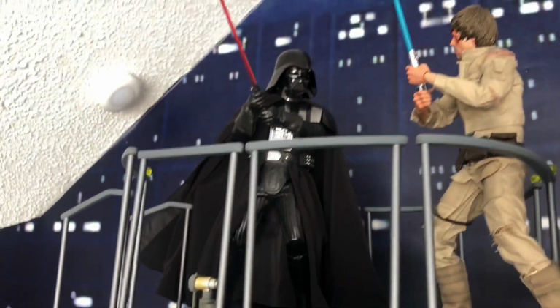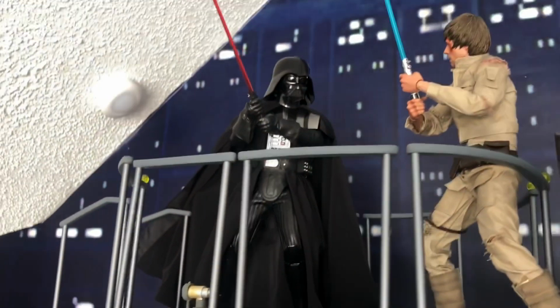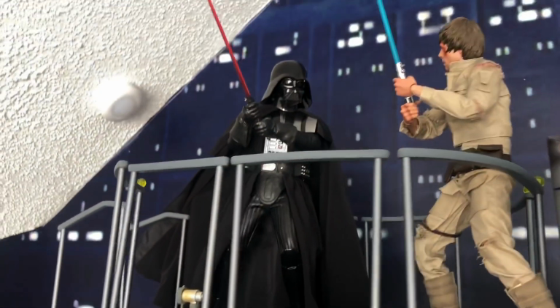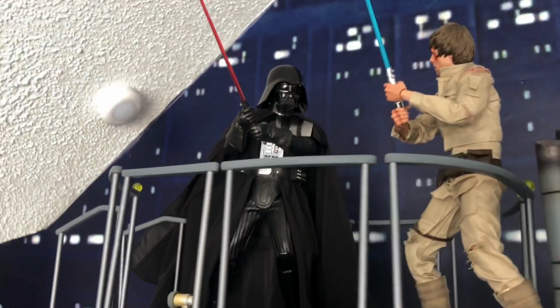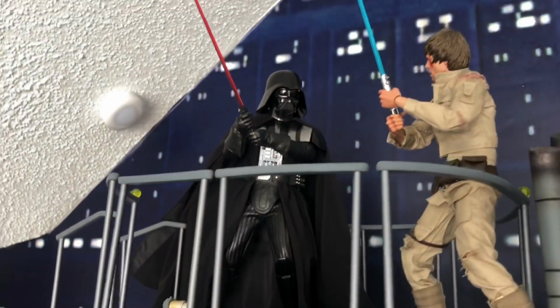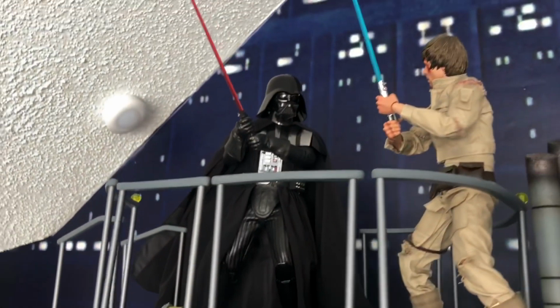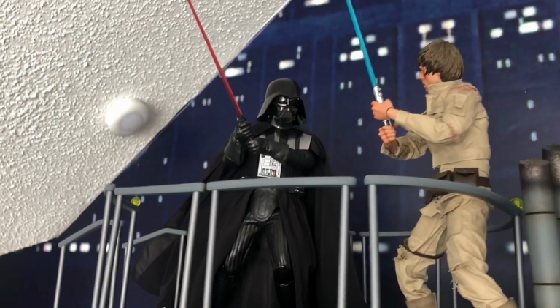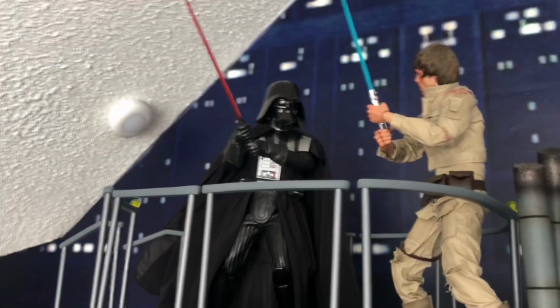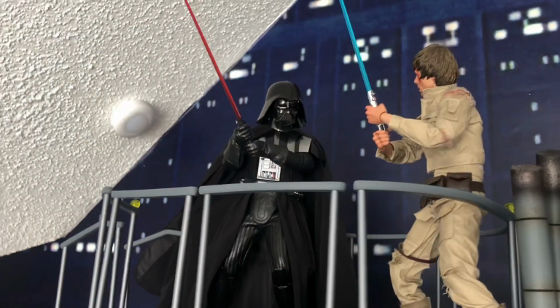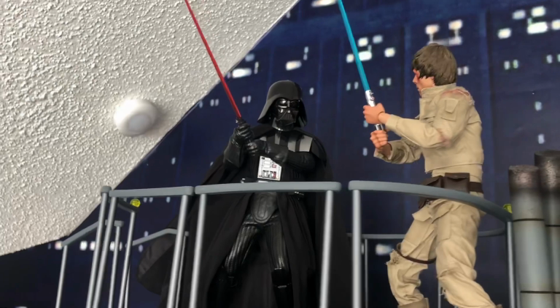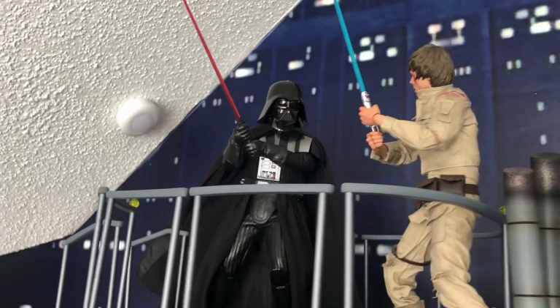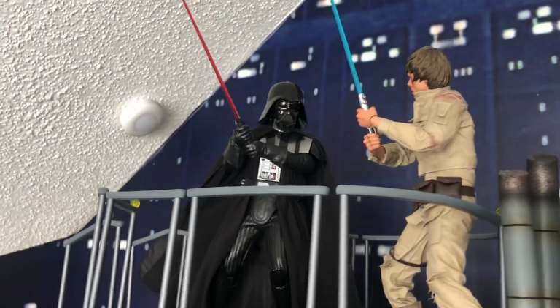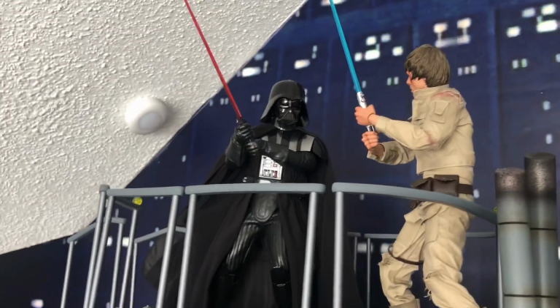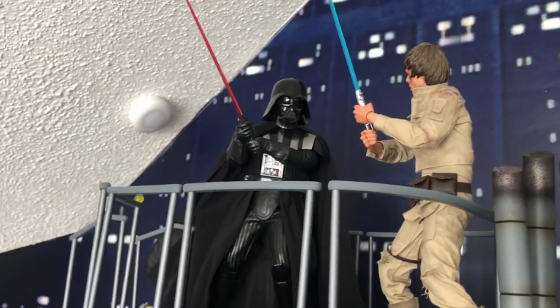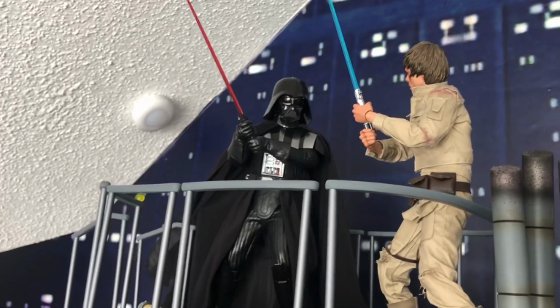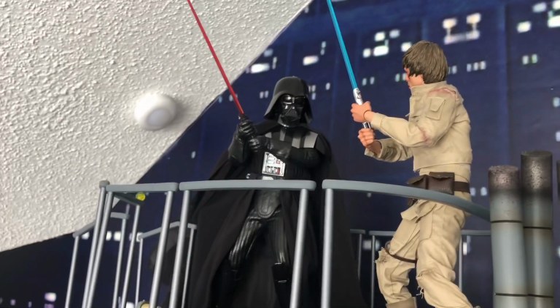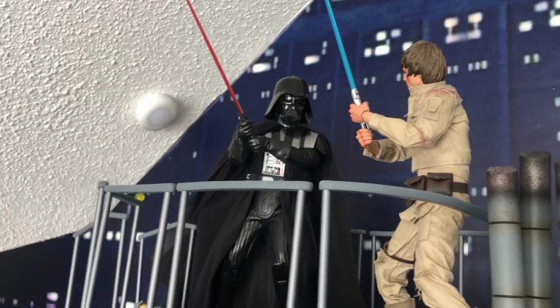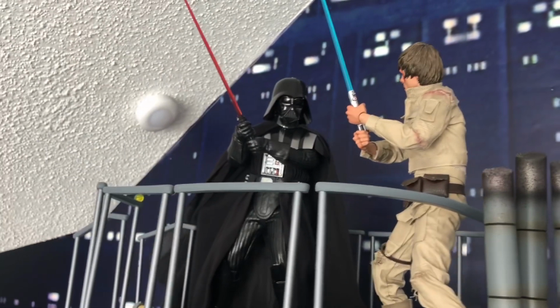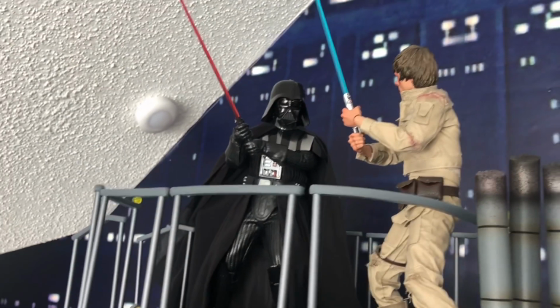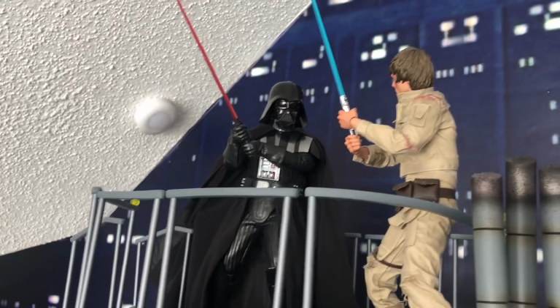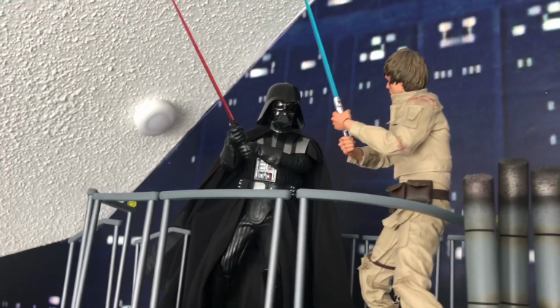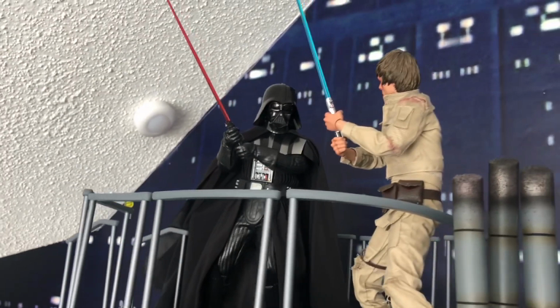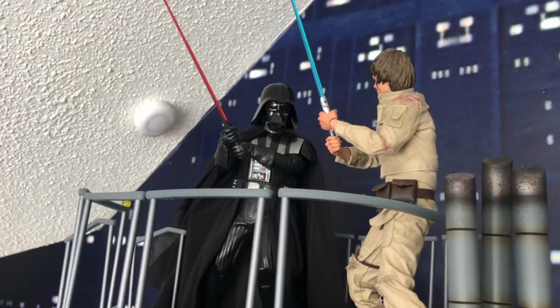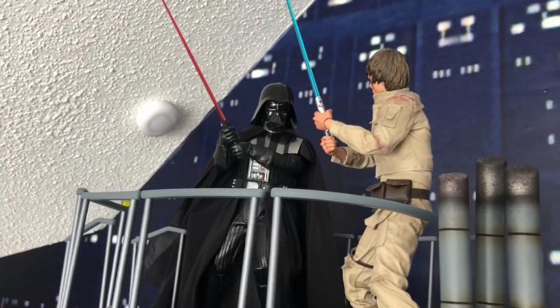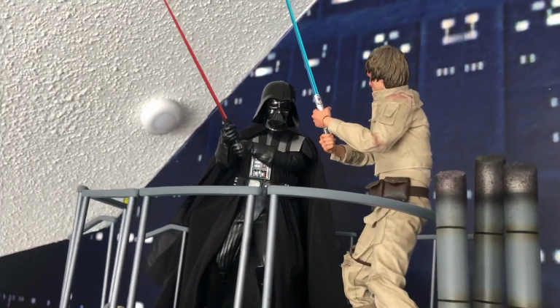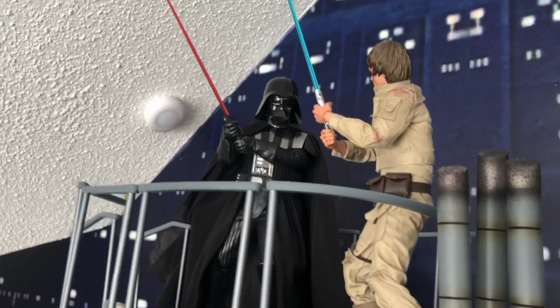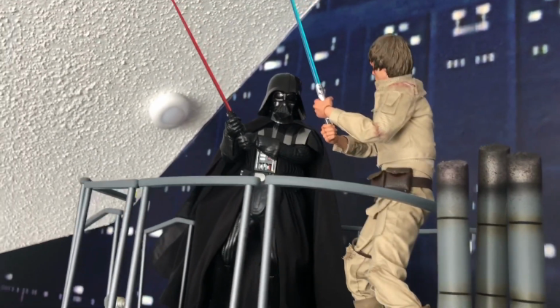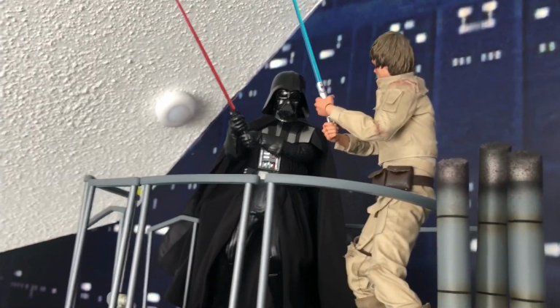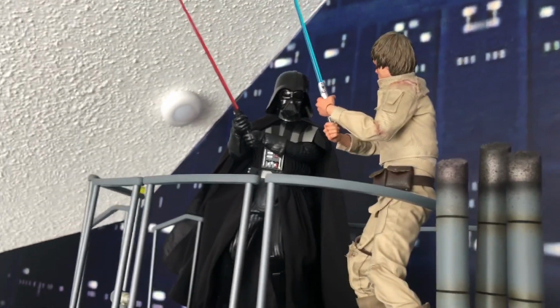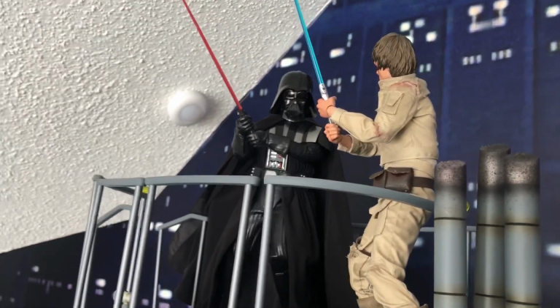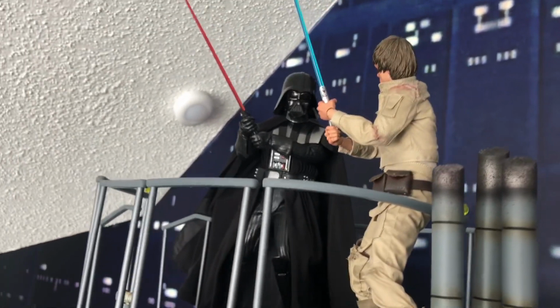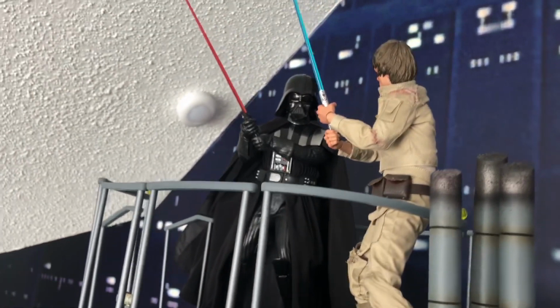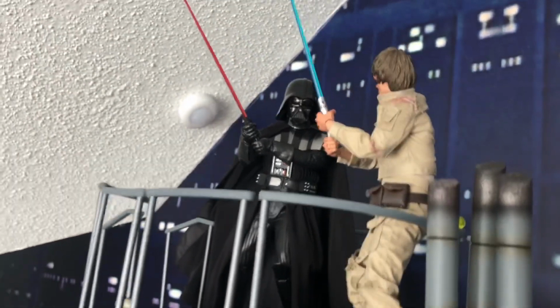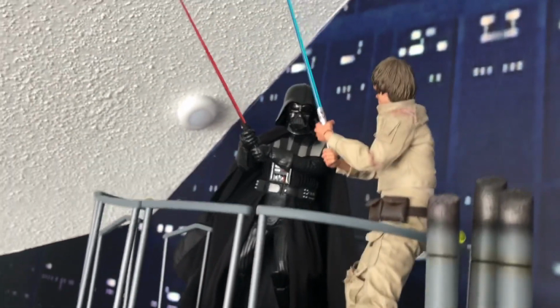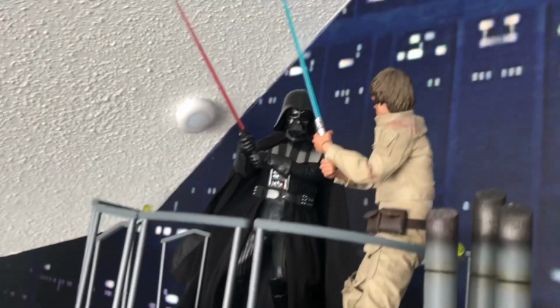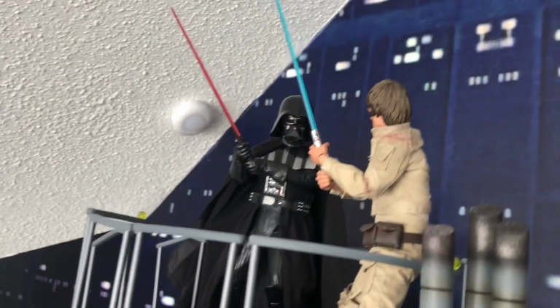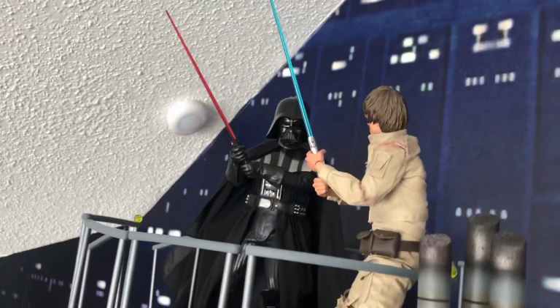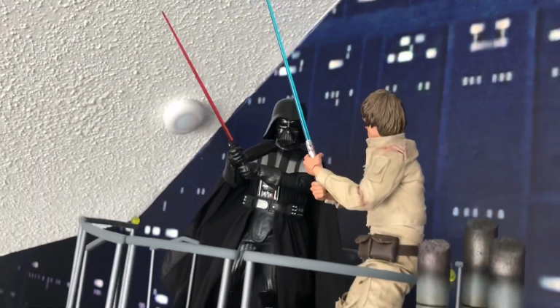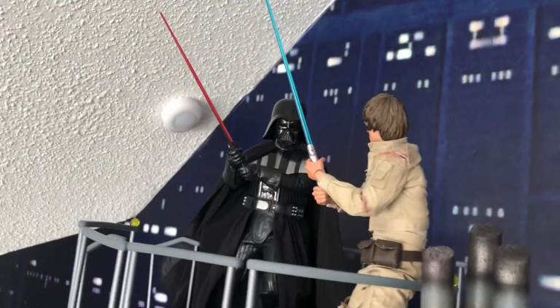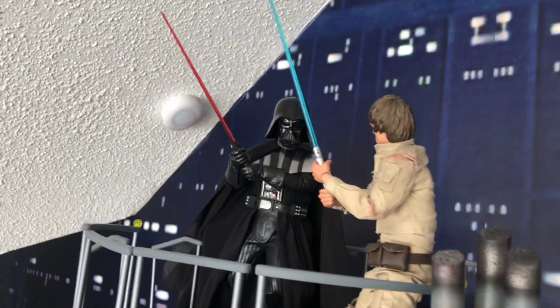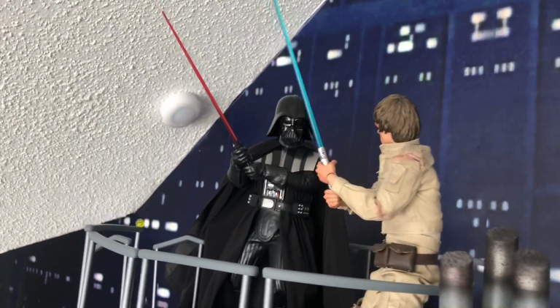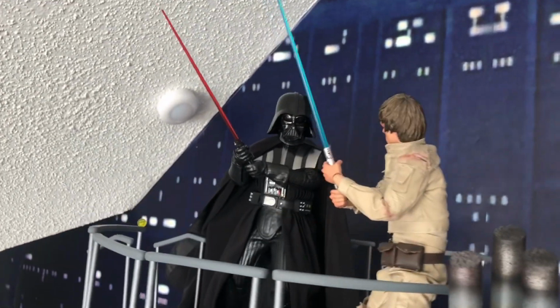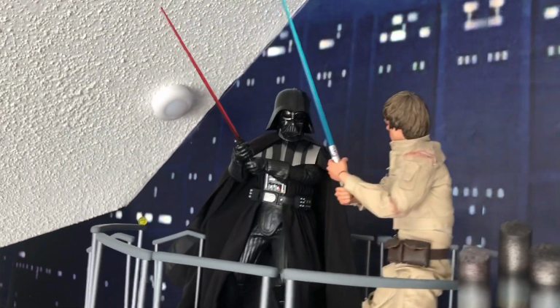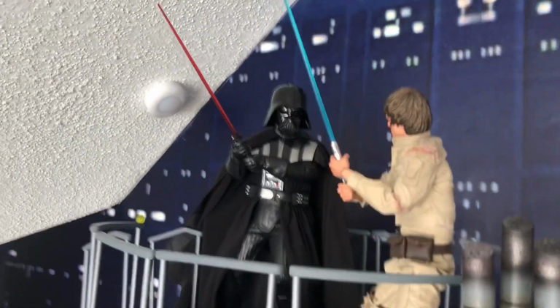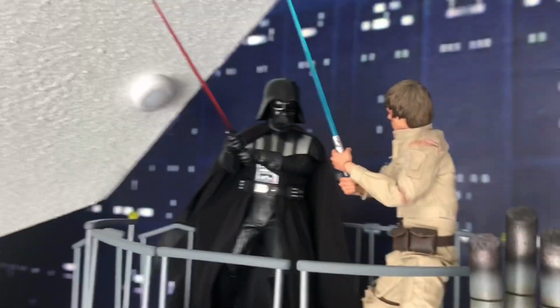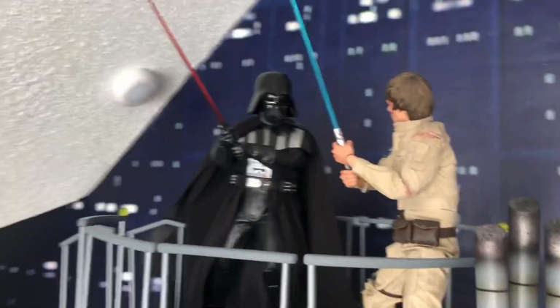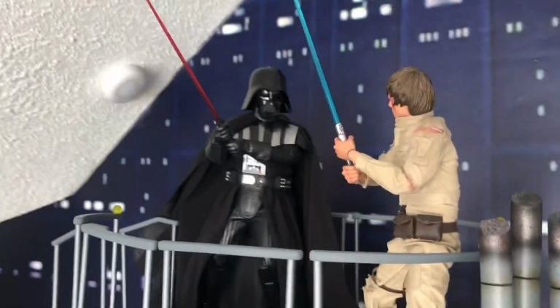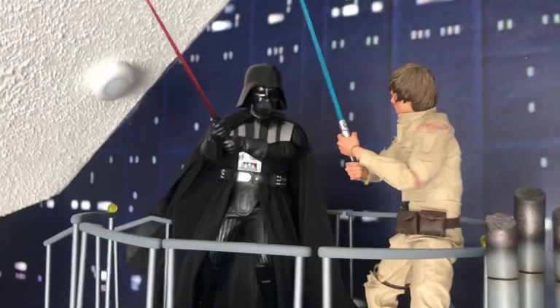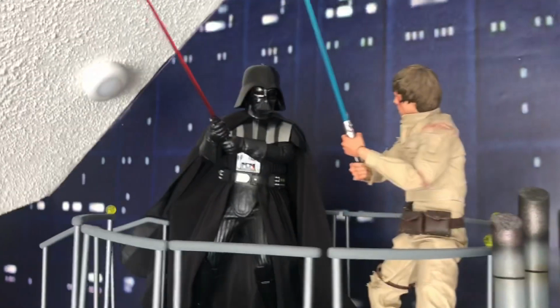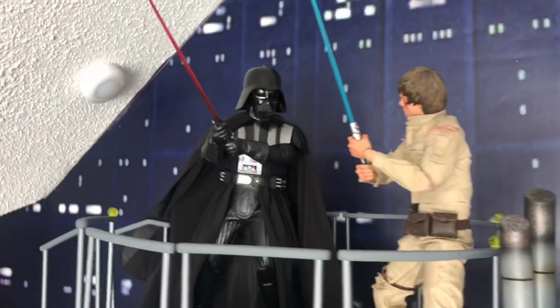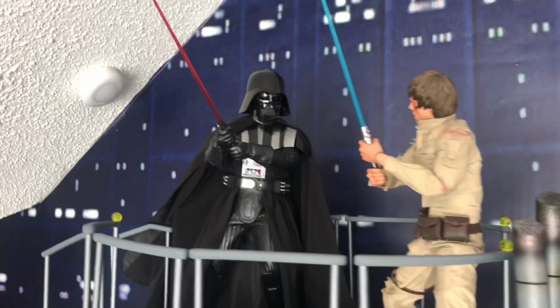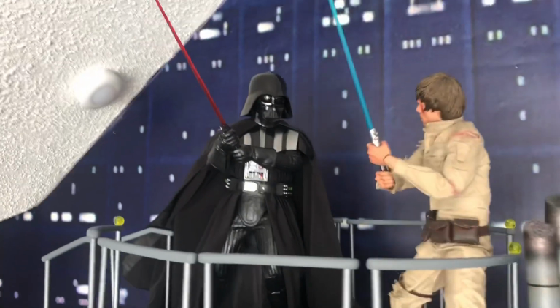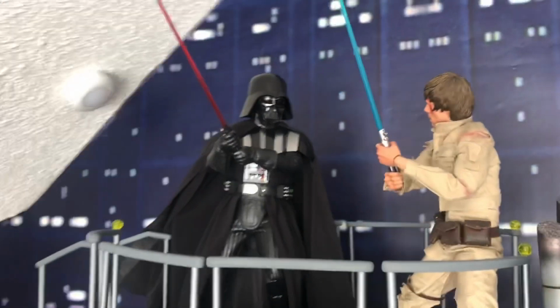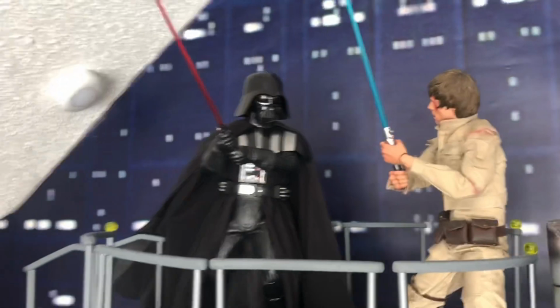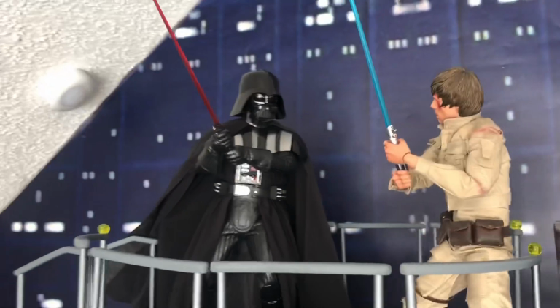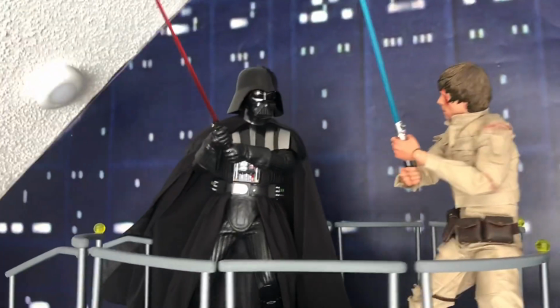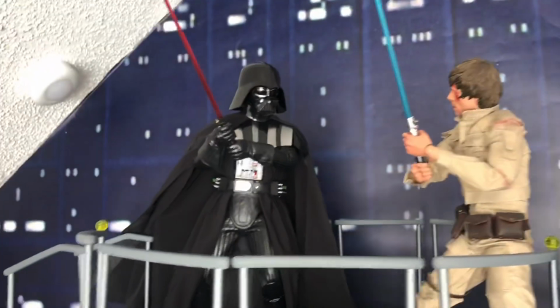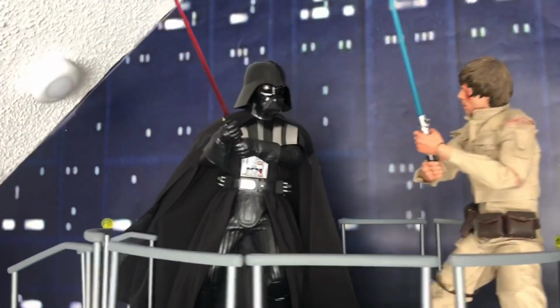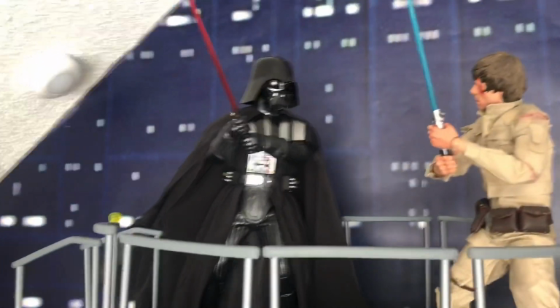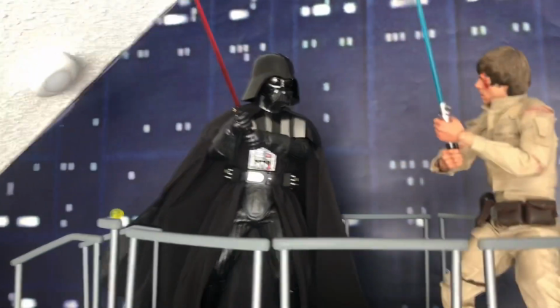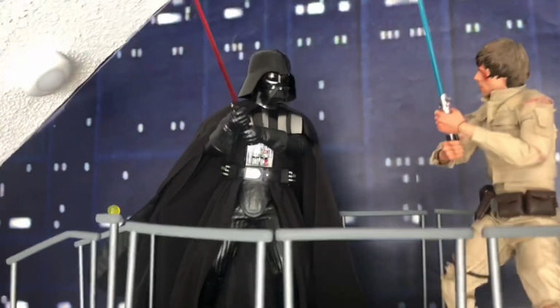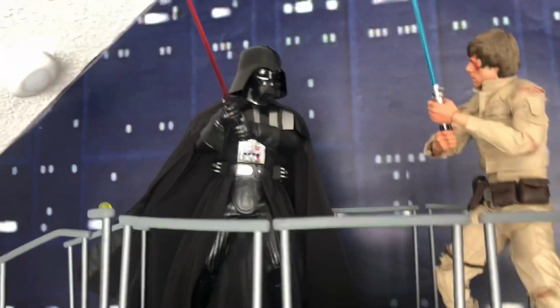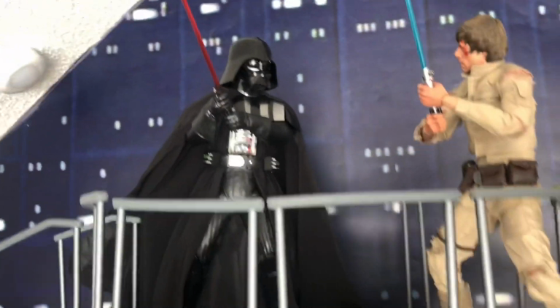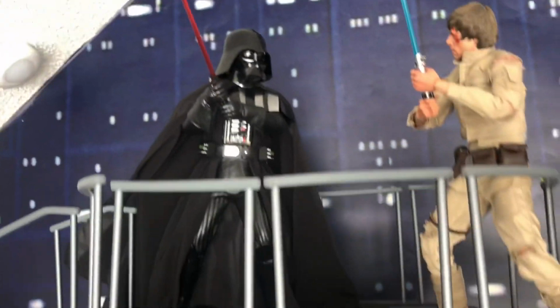I think he's probably the best-looking one just because of all the stuff he comes with. I love the gloves, the helmet — I wish it stayed on better, but...